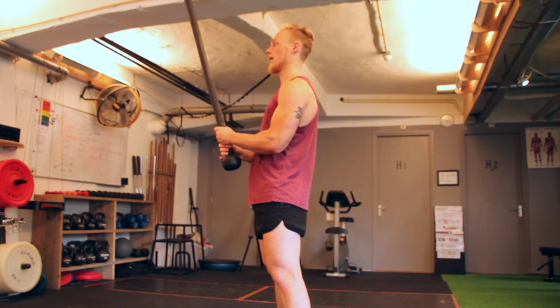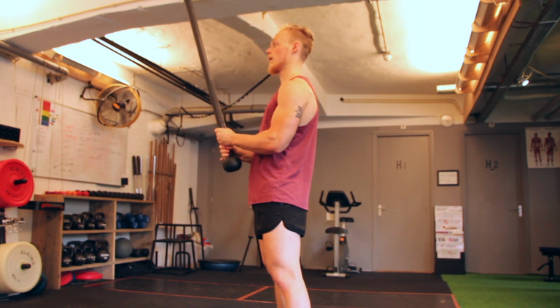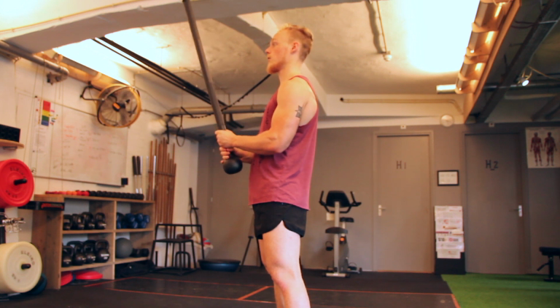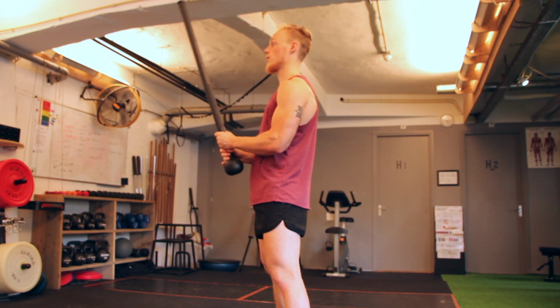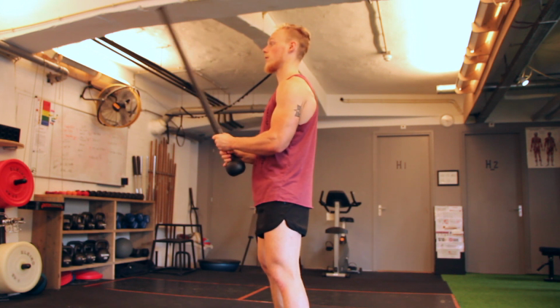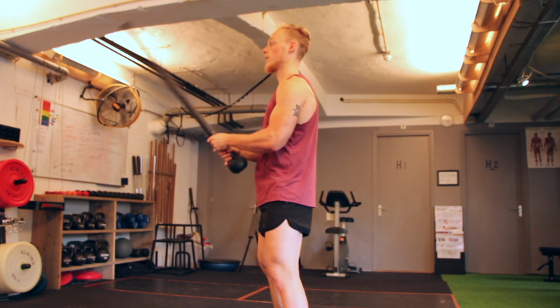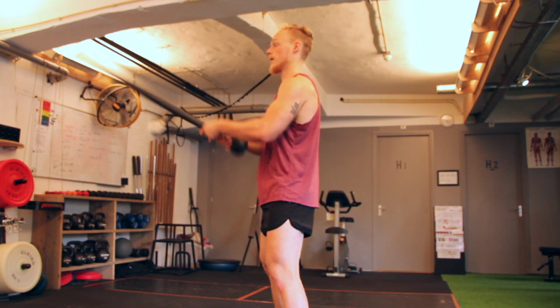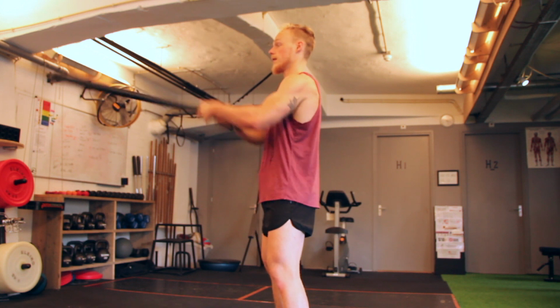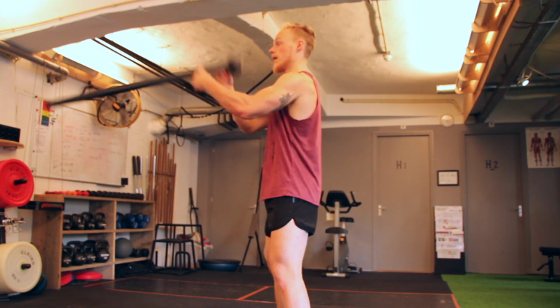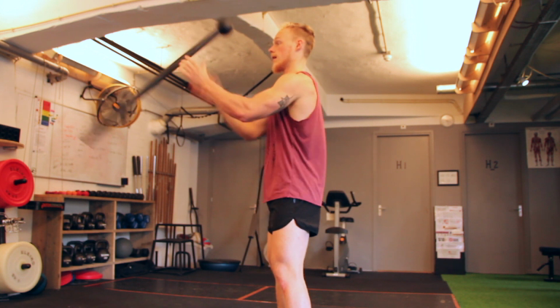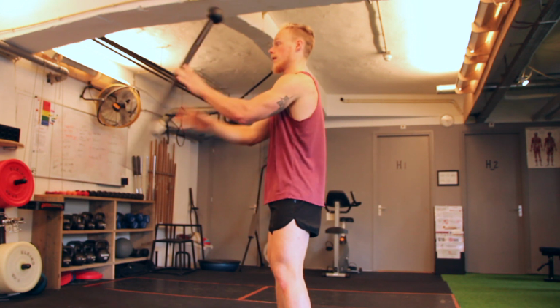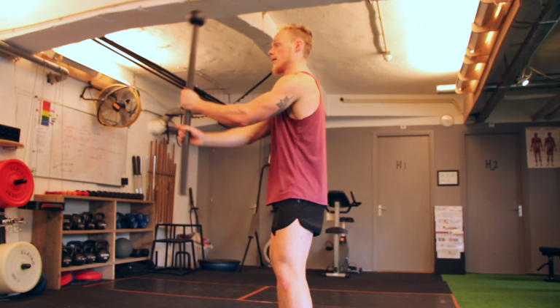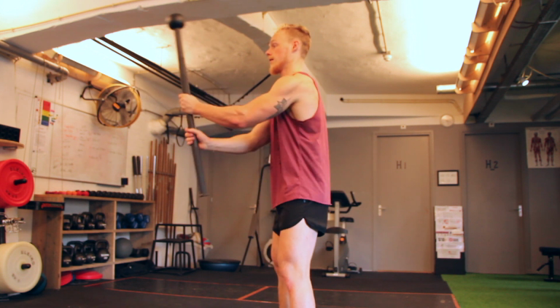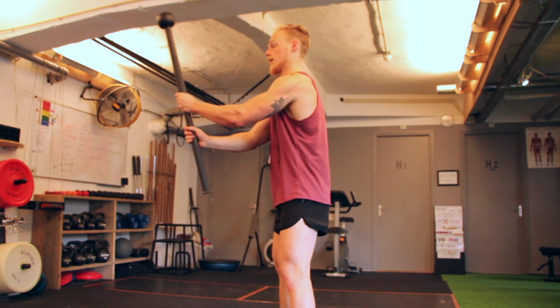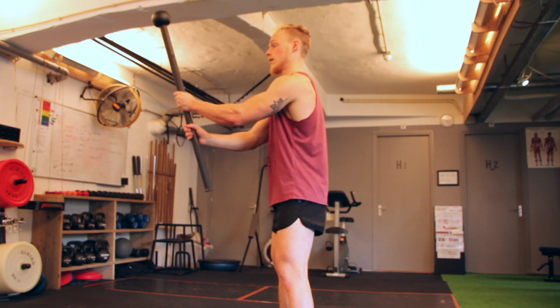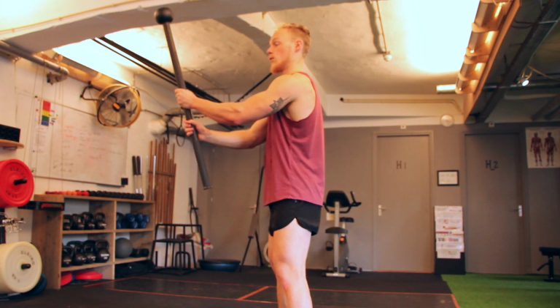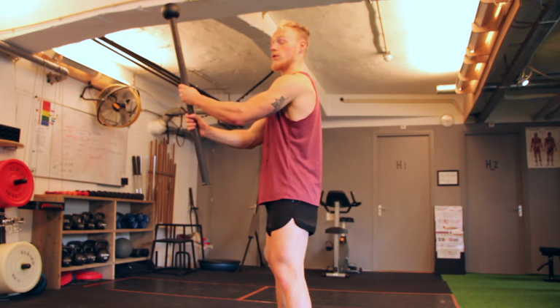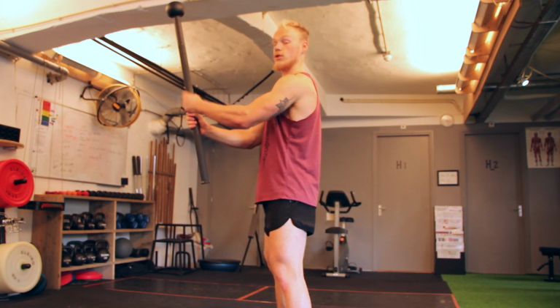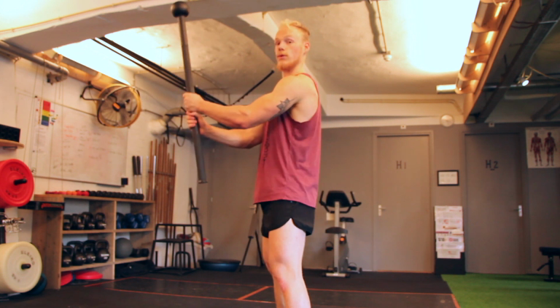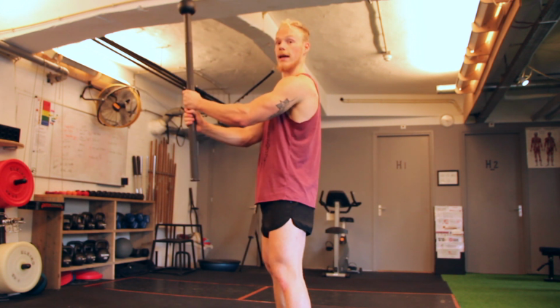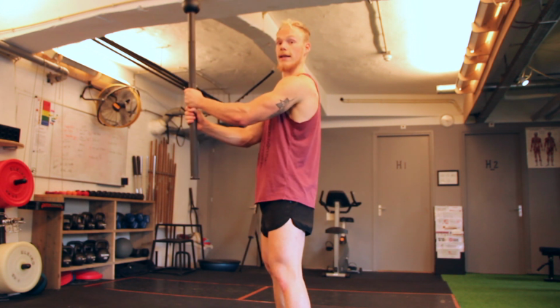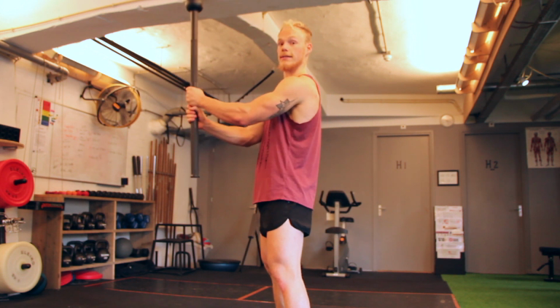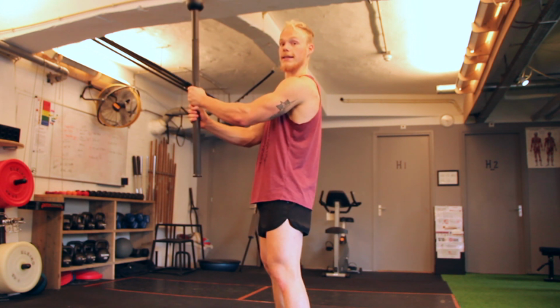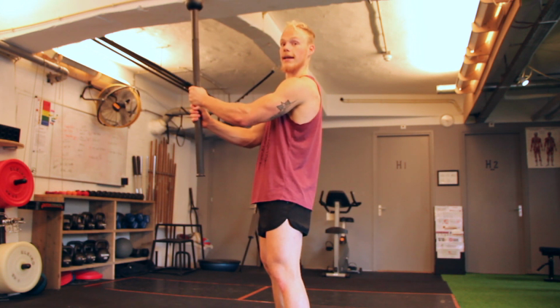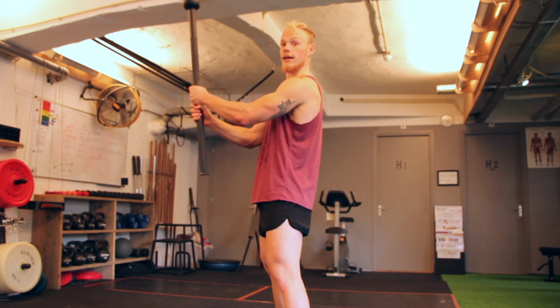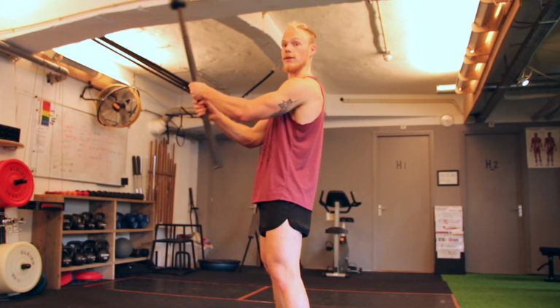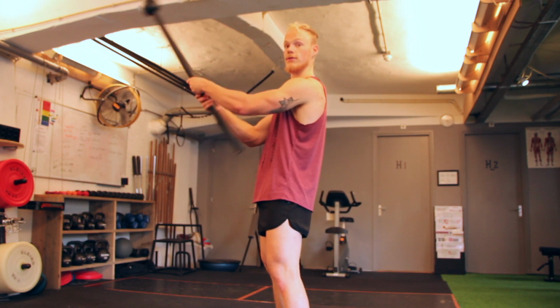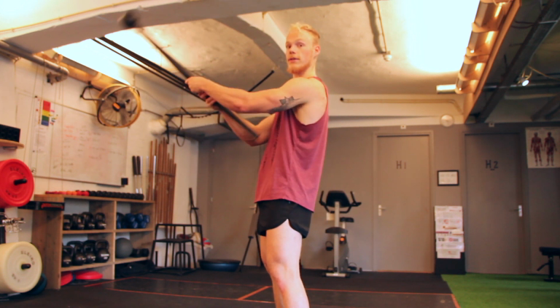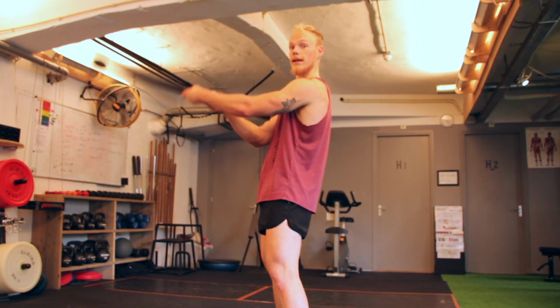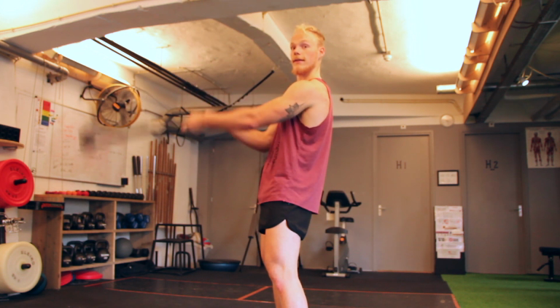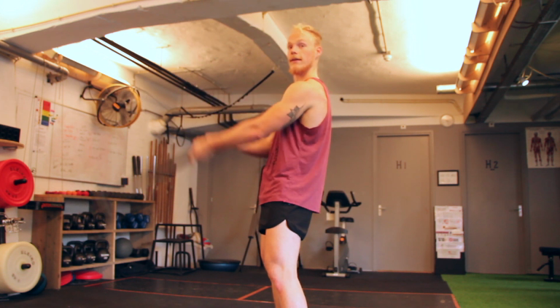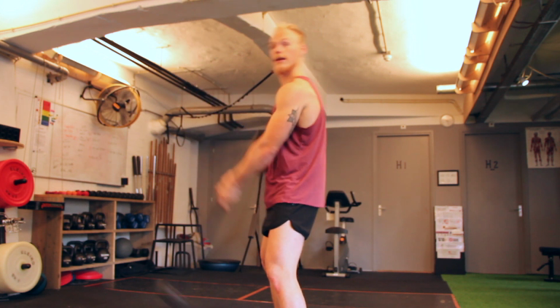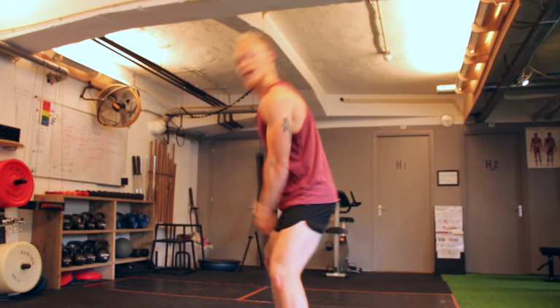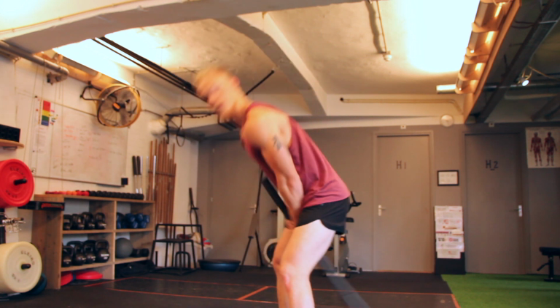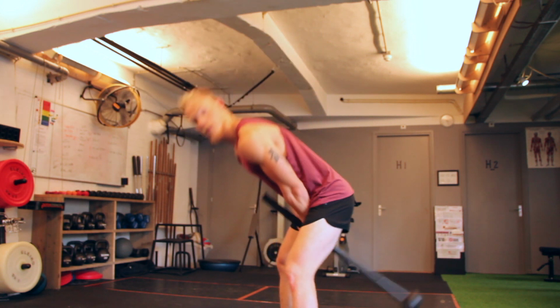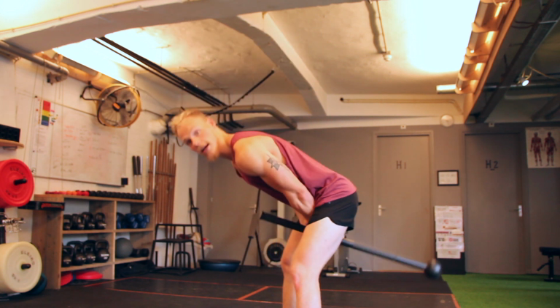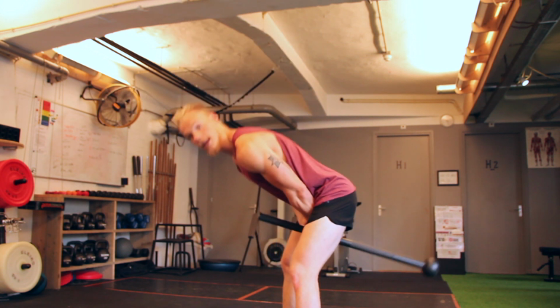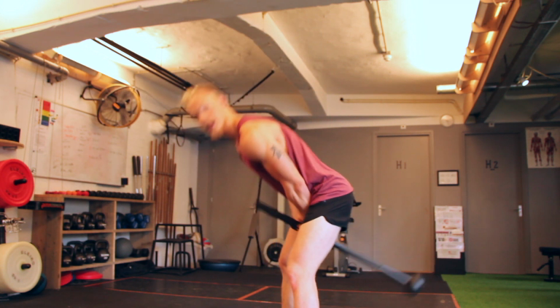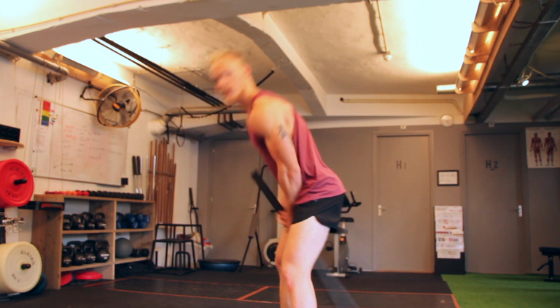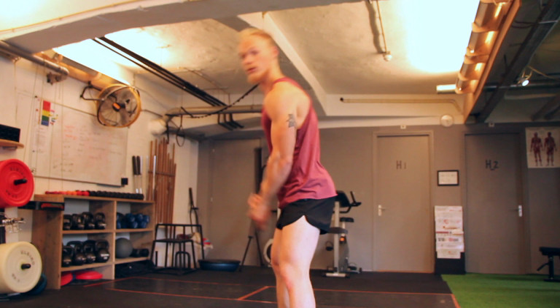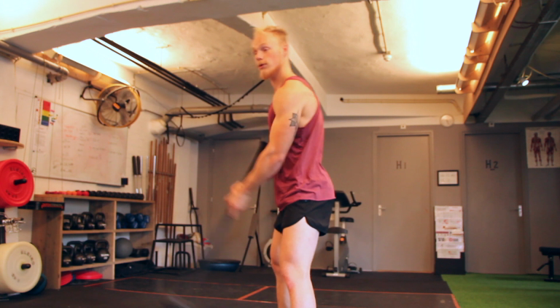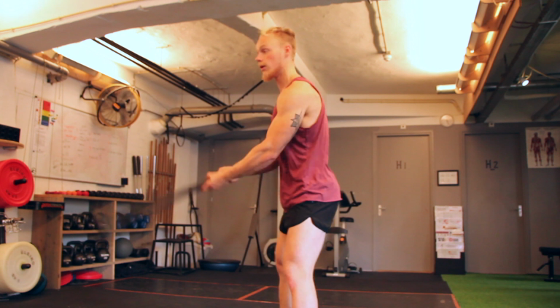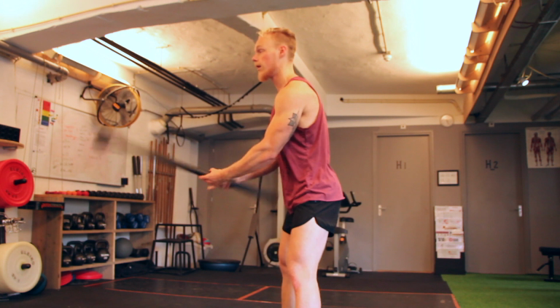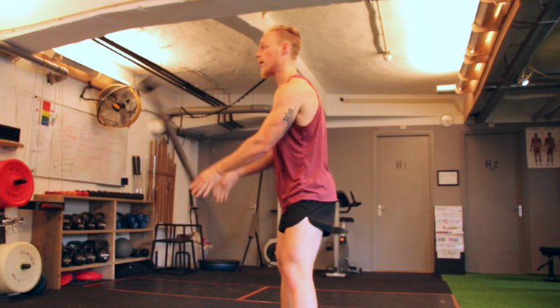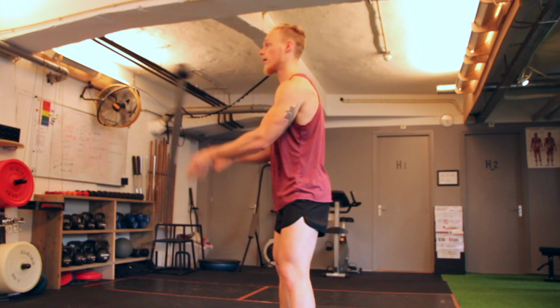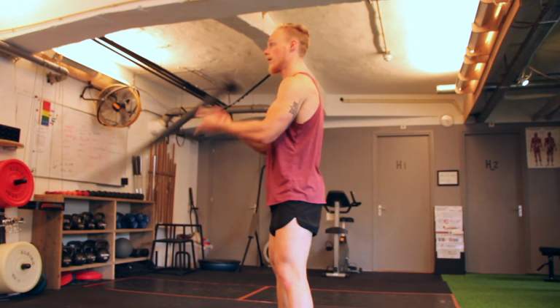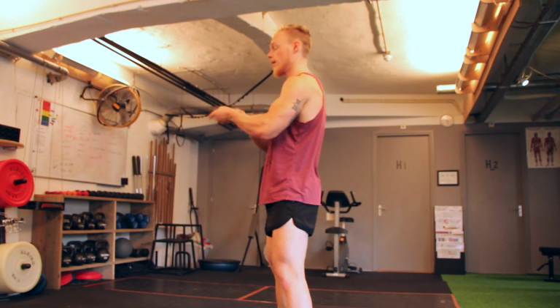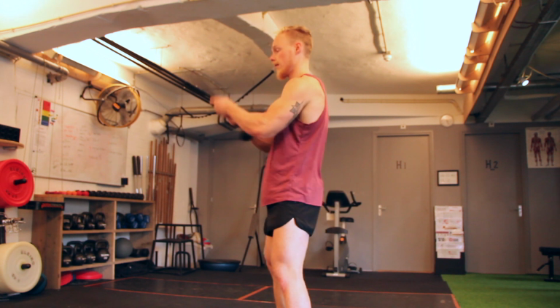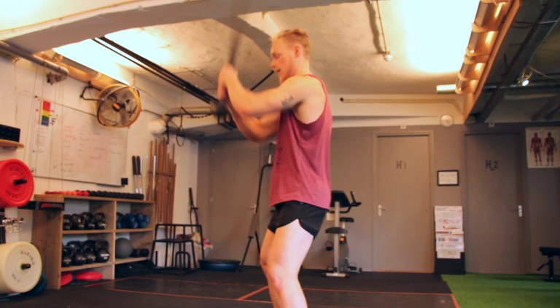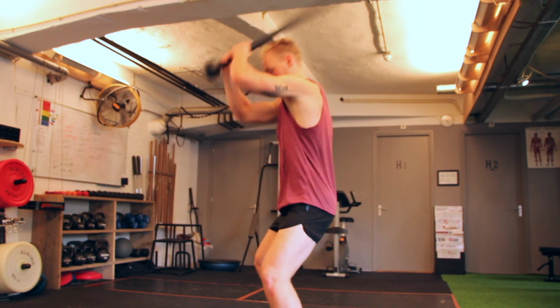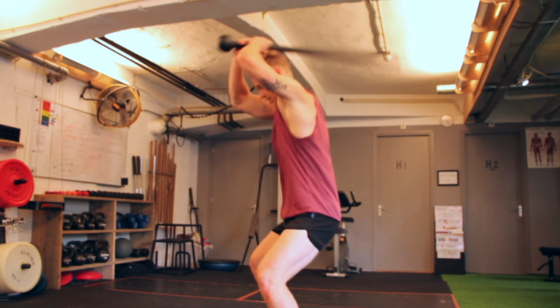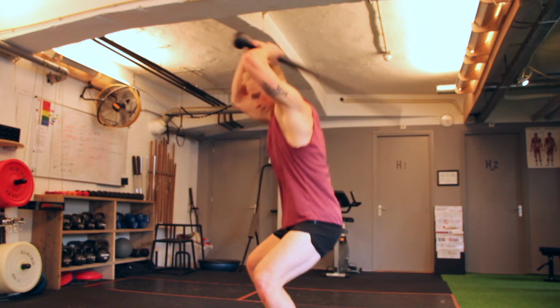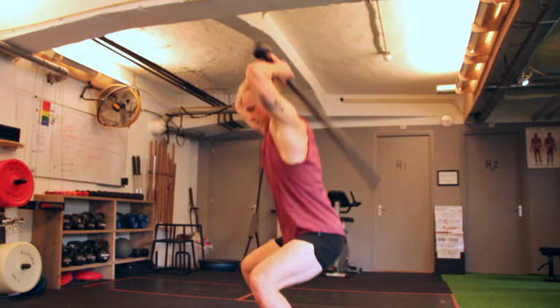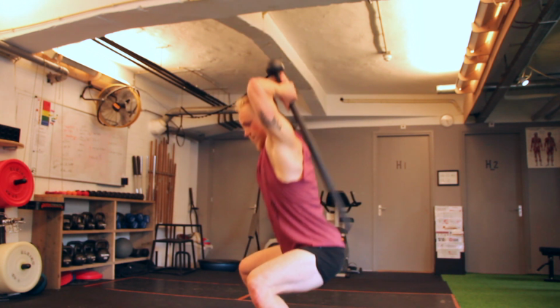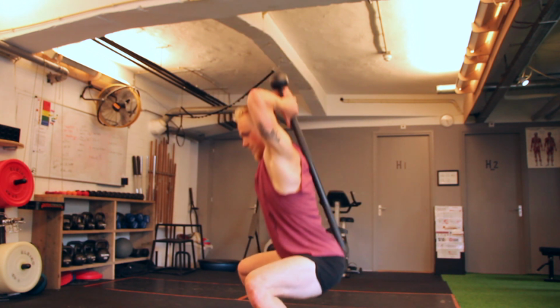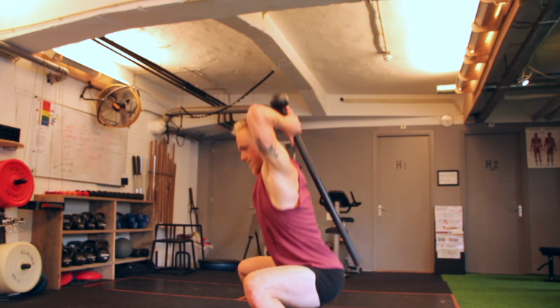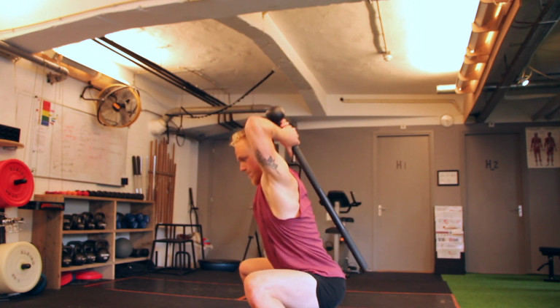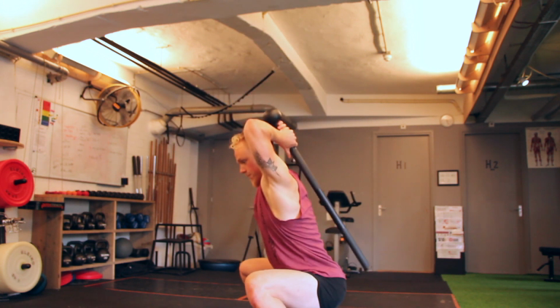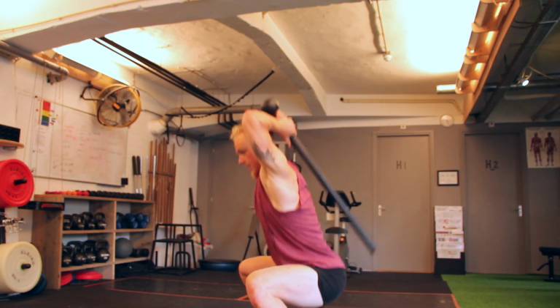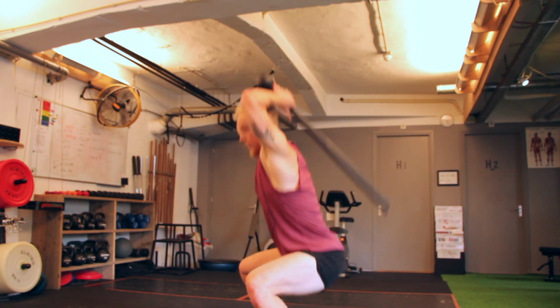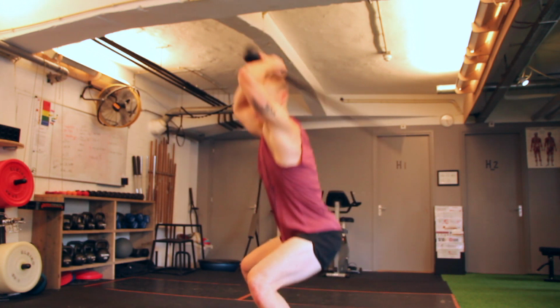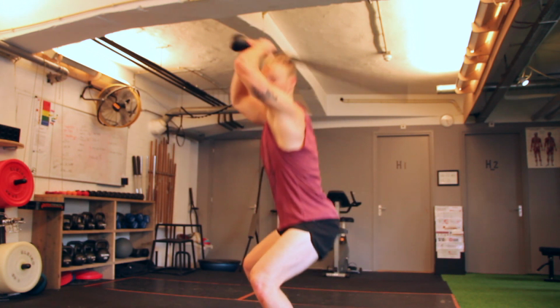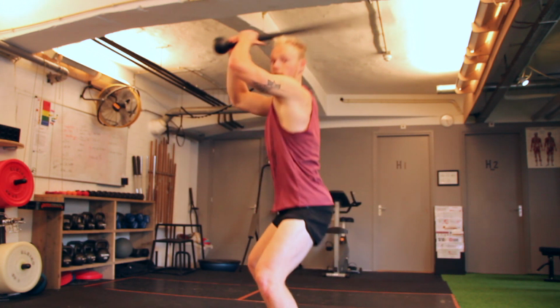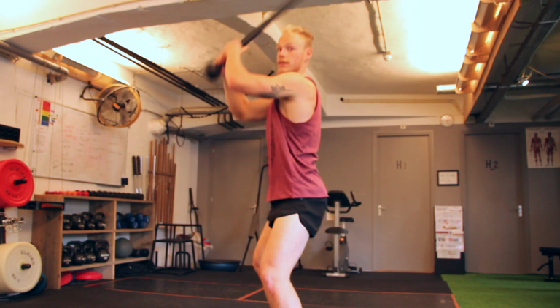Throw it with two hands, again close together, back into that squat.